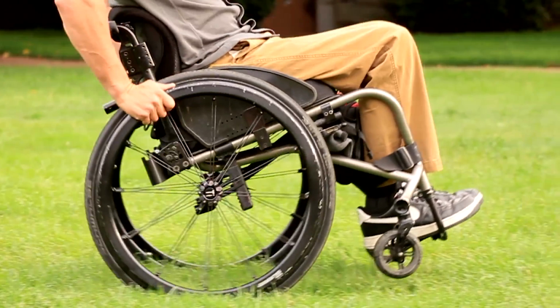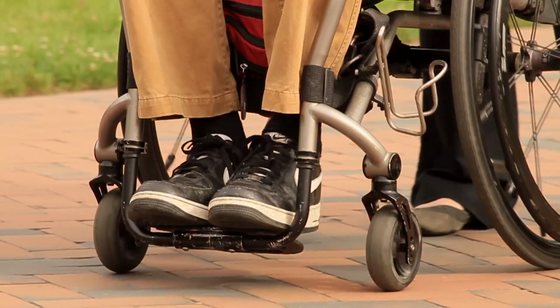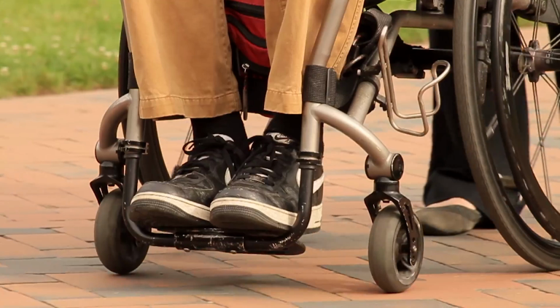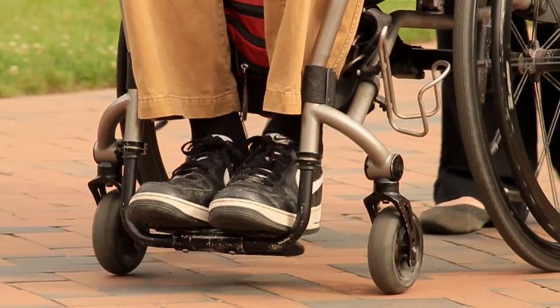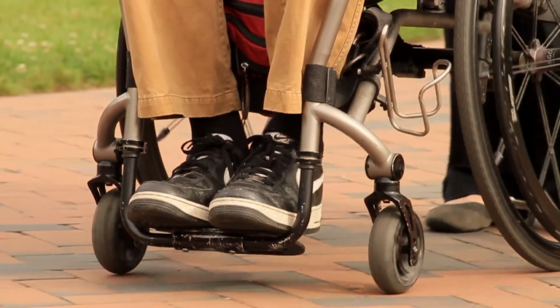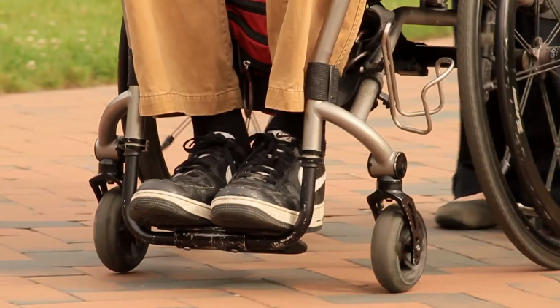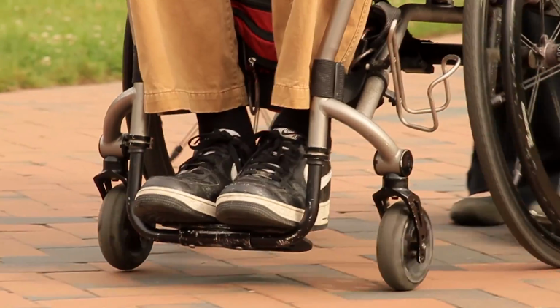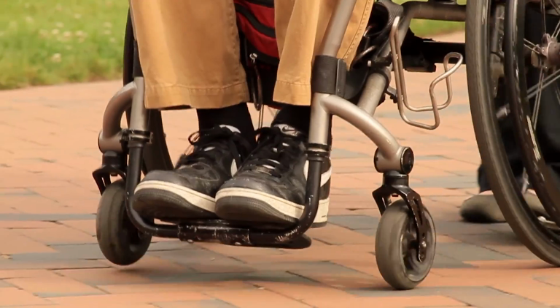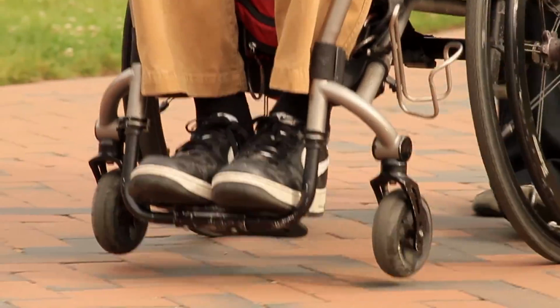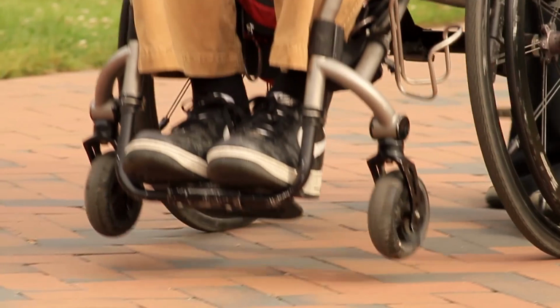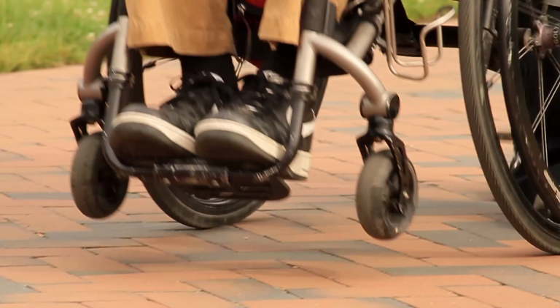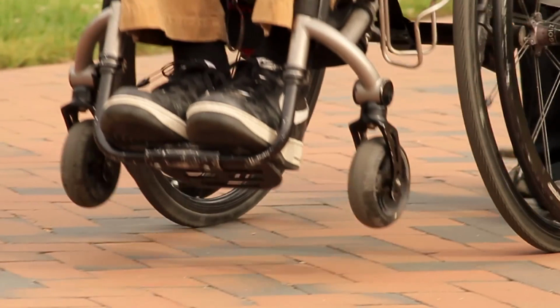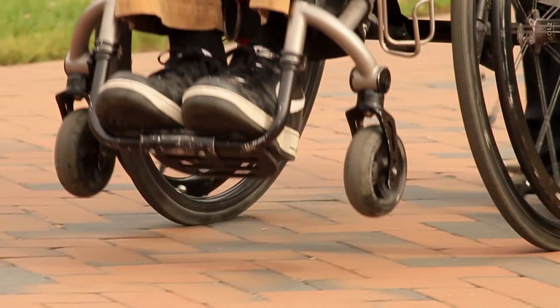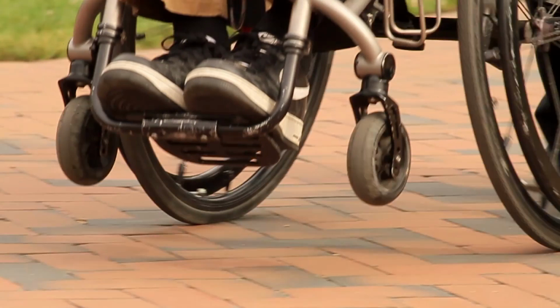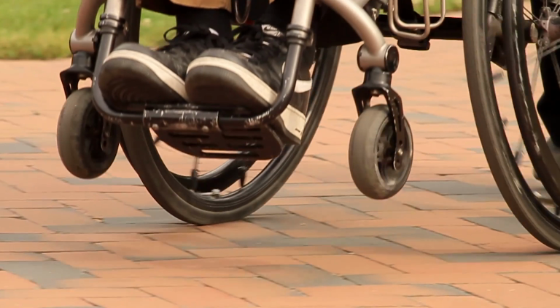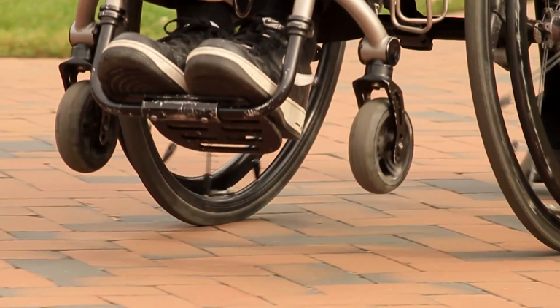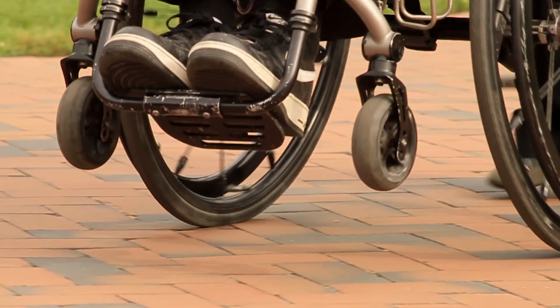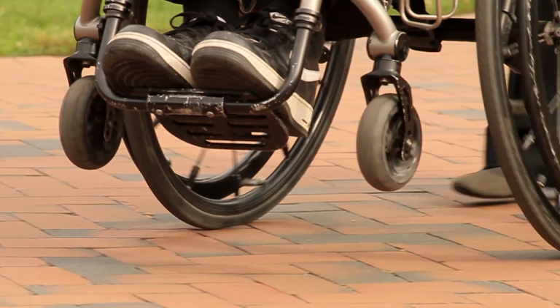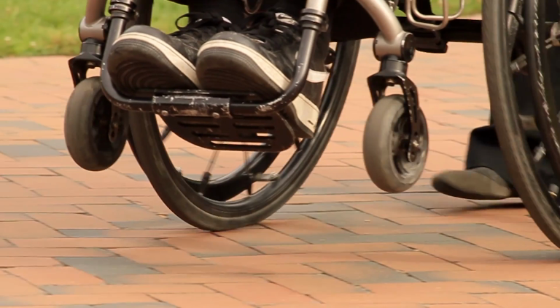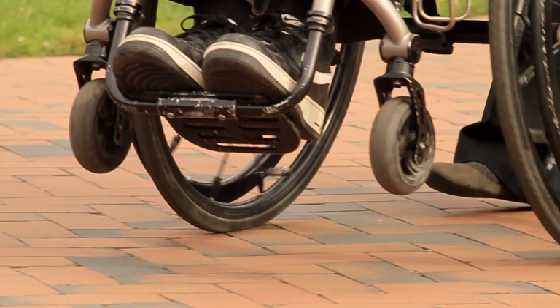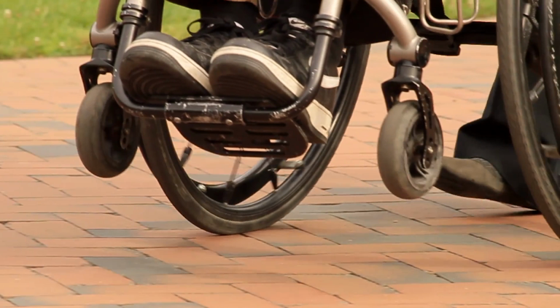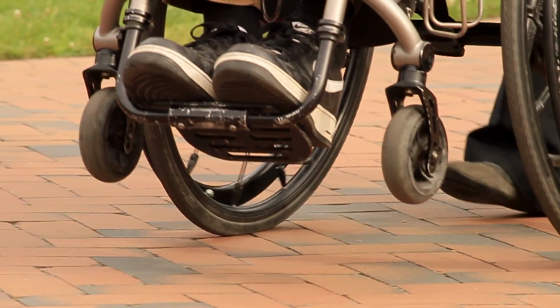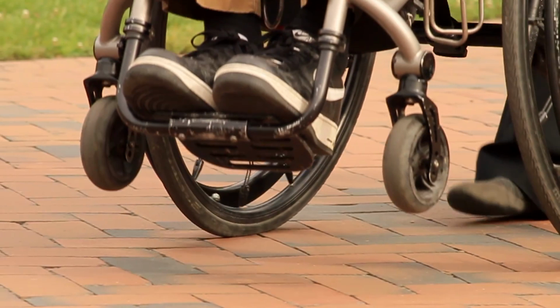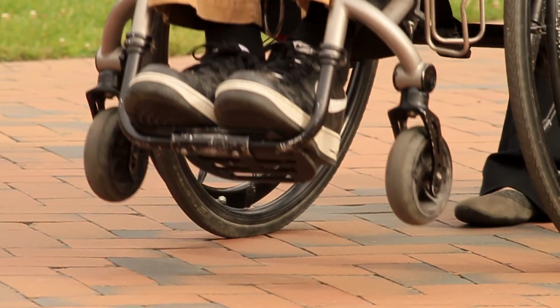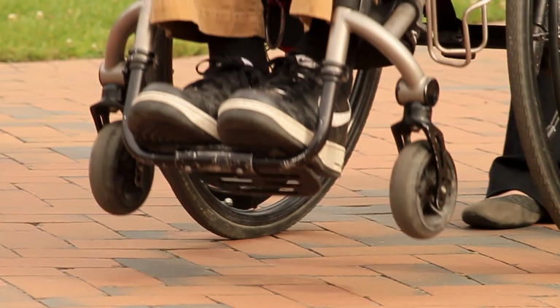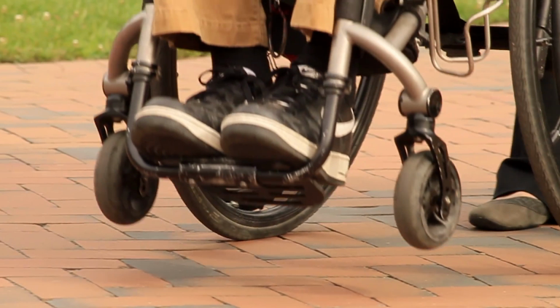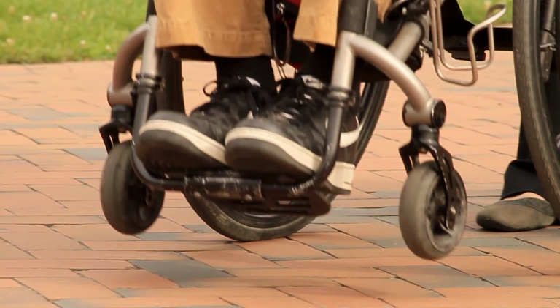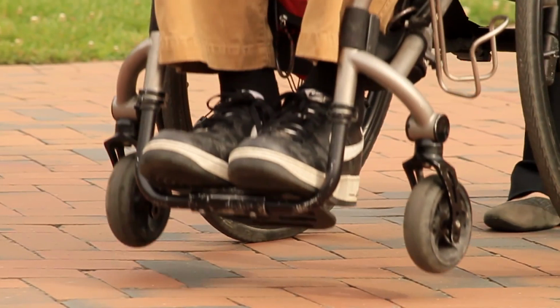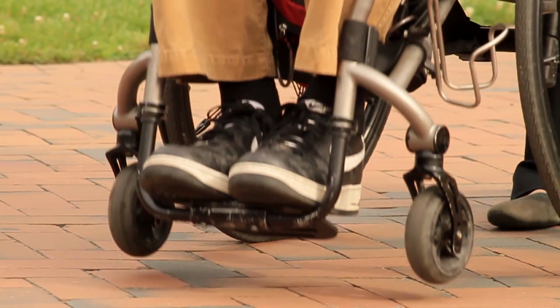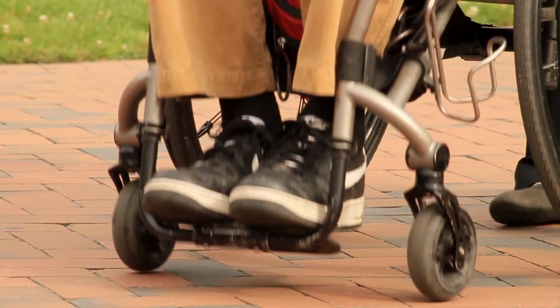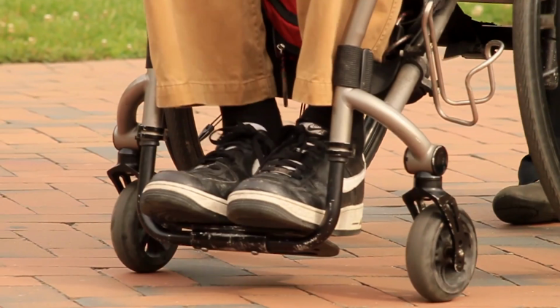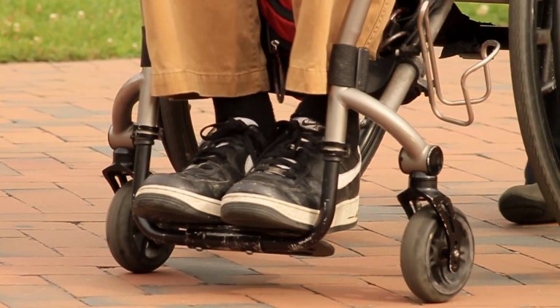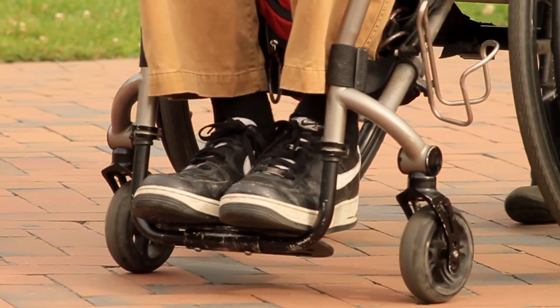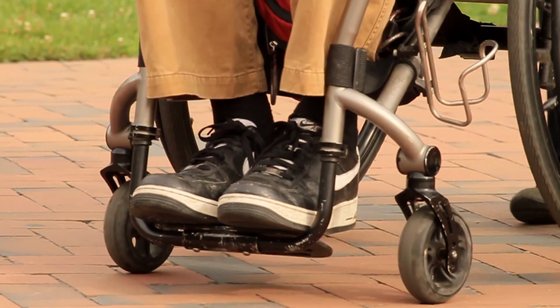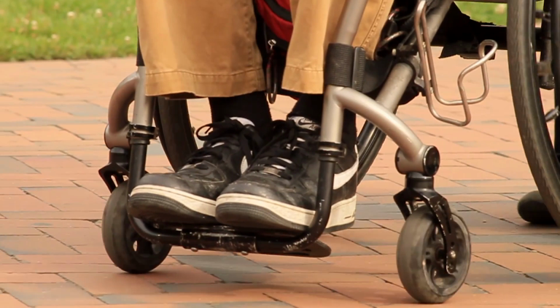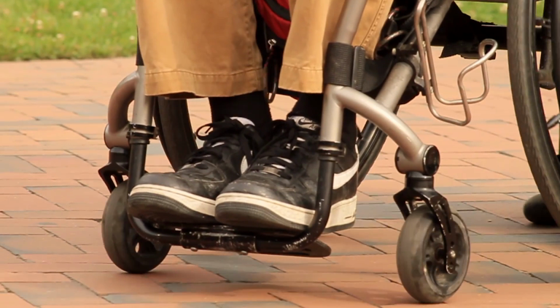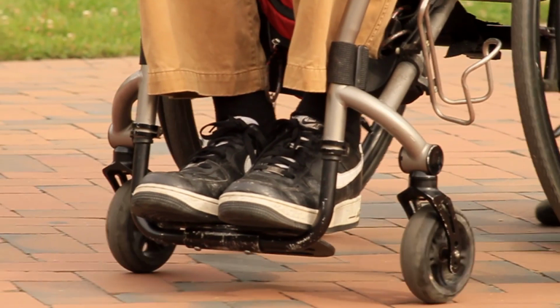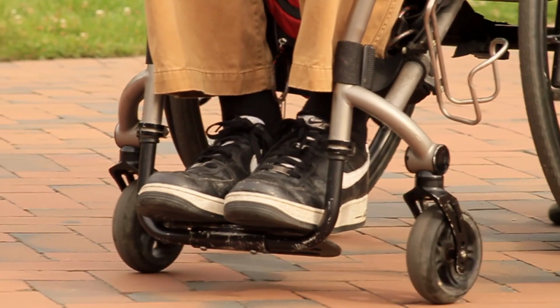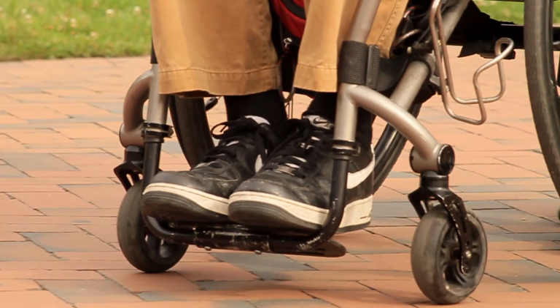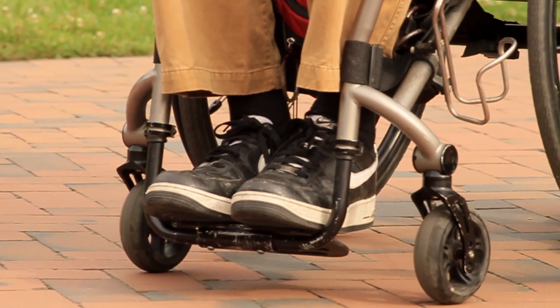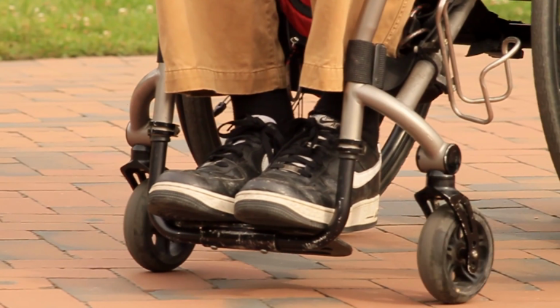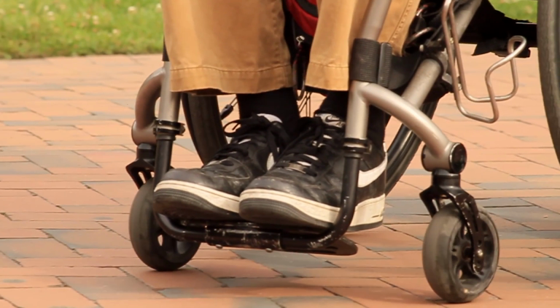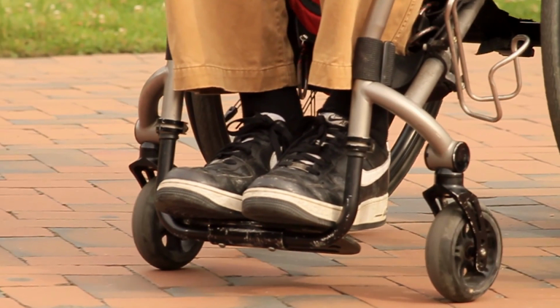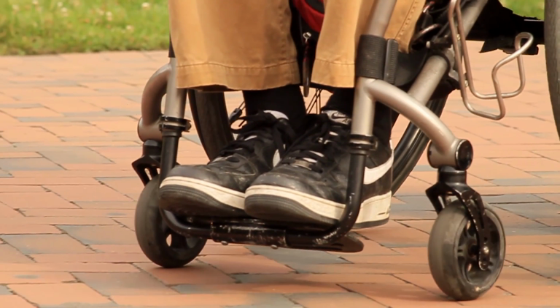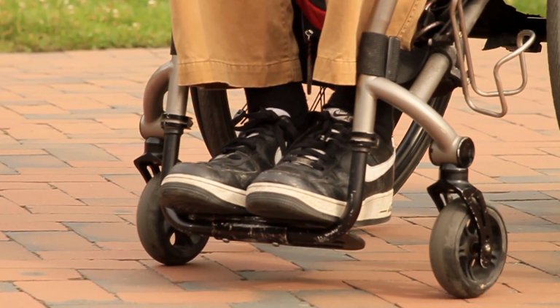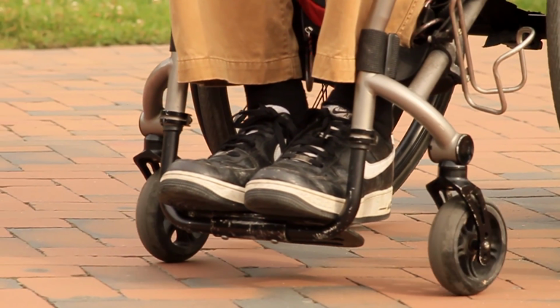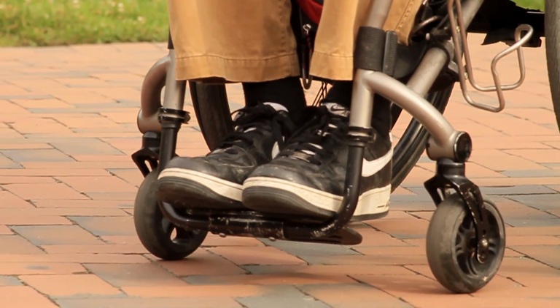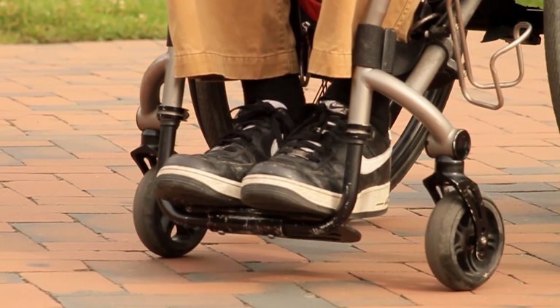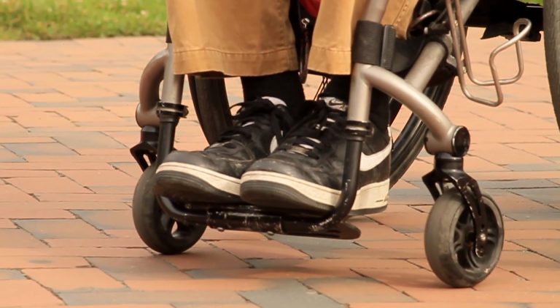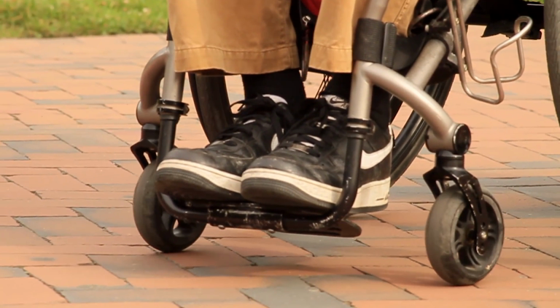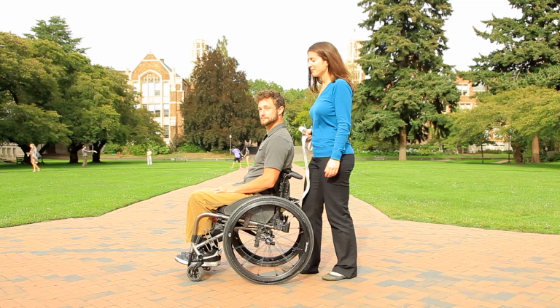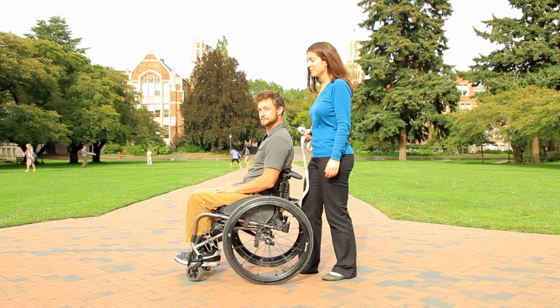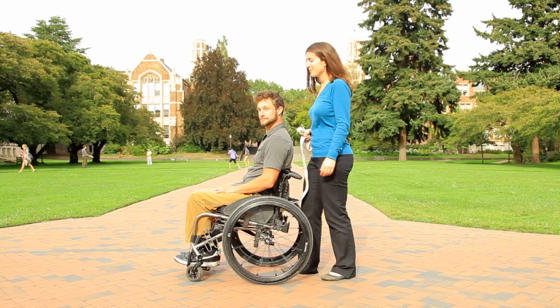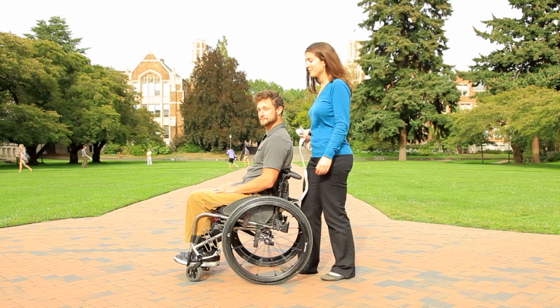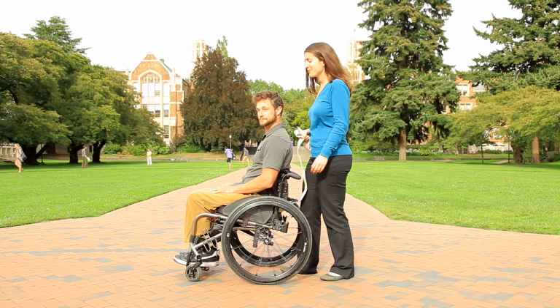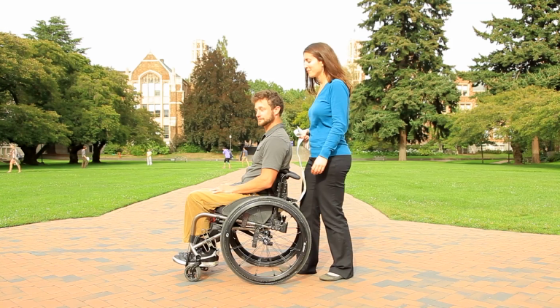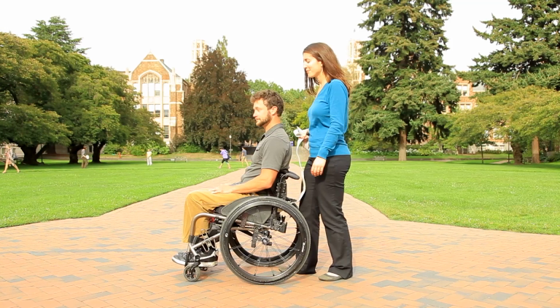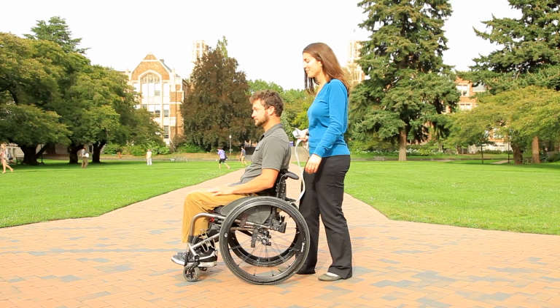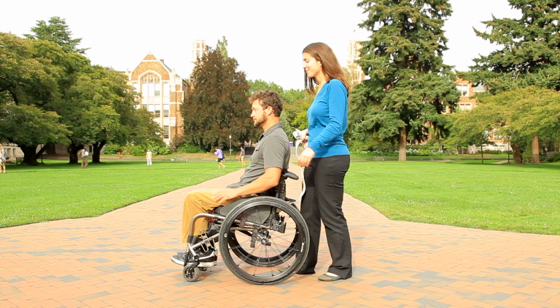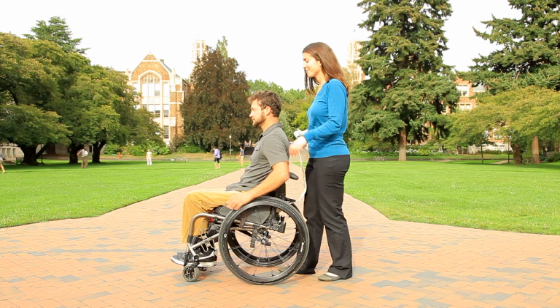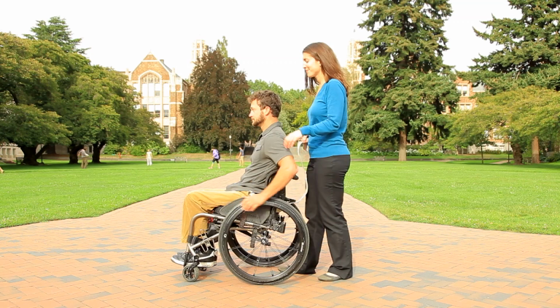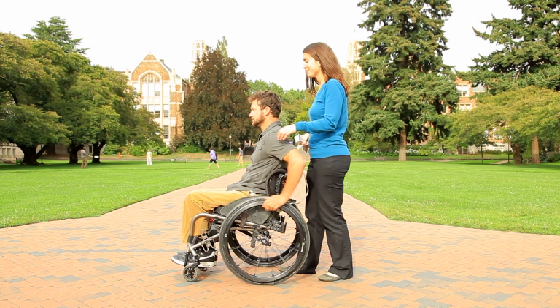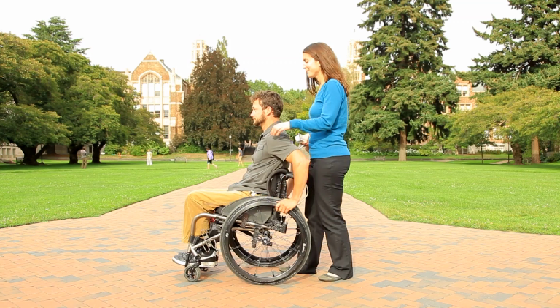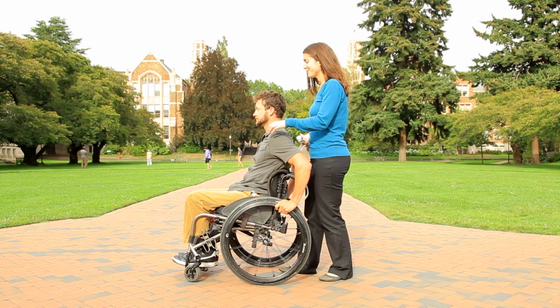A wheelie pop-up involves lifting your front wheels off the ground briefly, instead of hovering back at your balance point. While using a spotter,